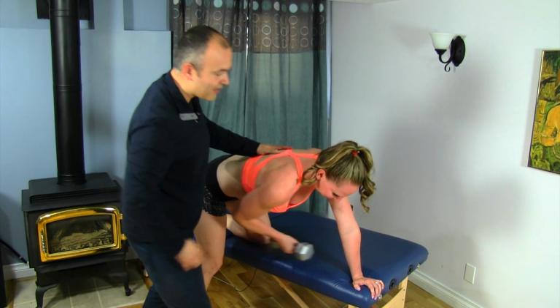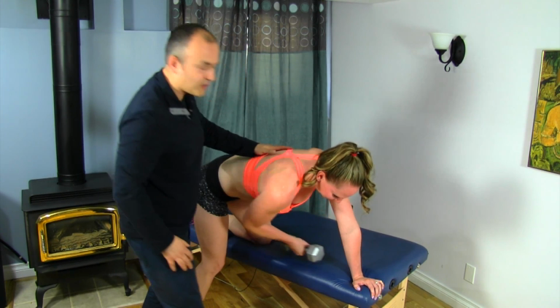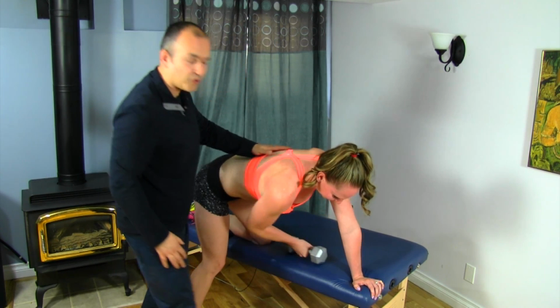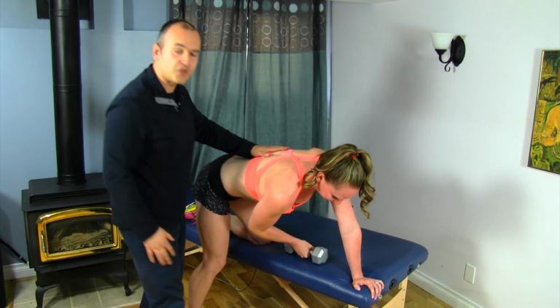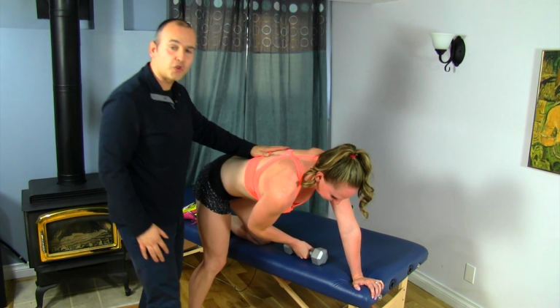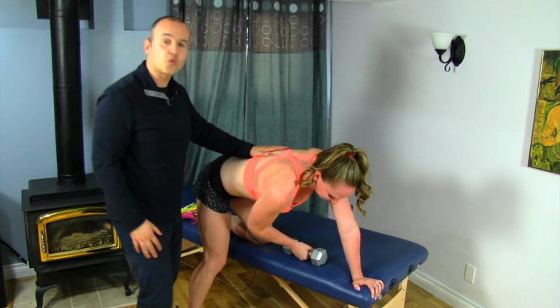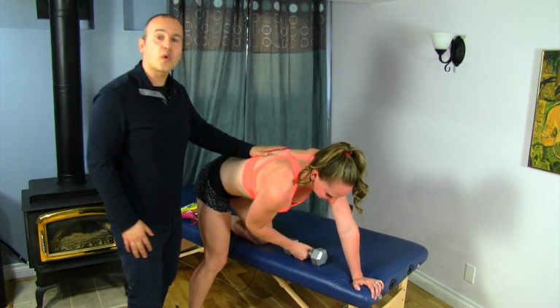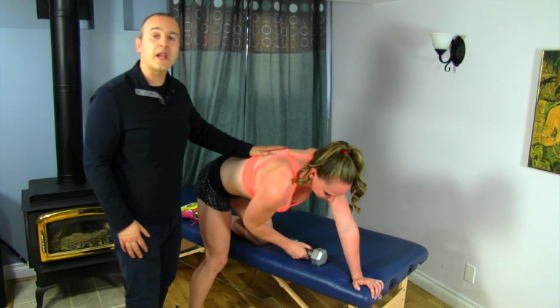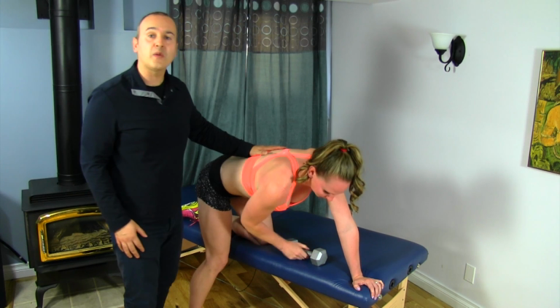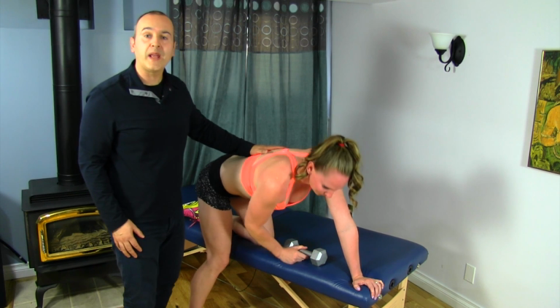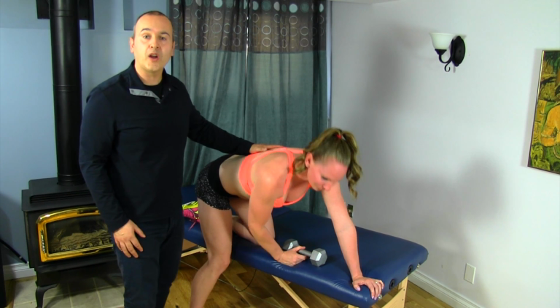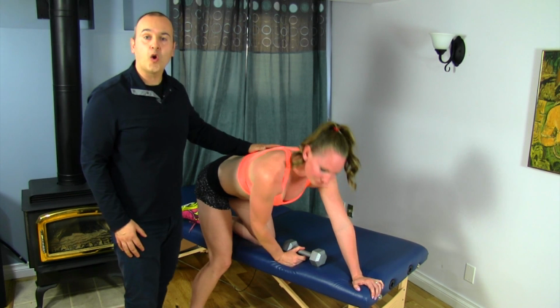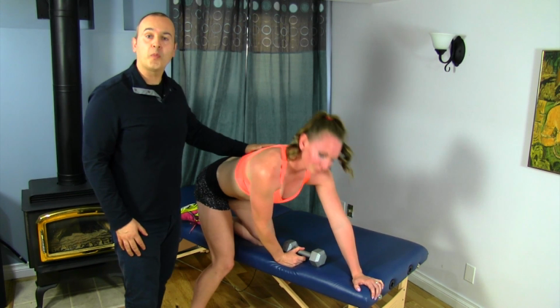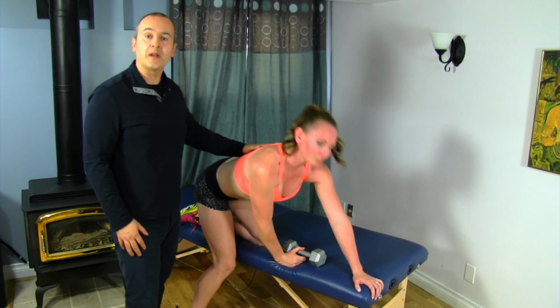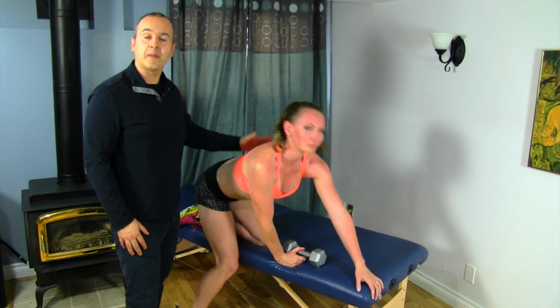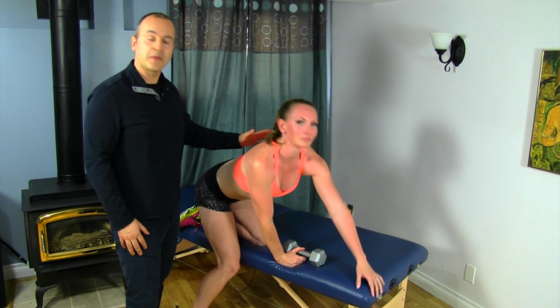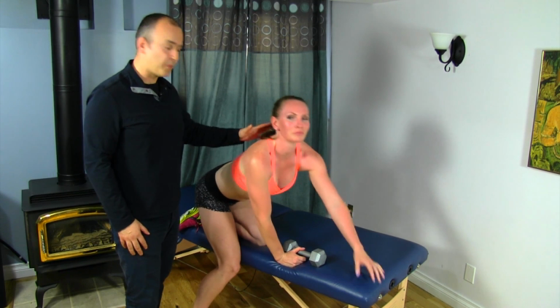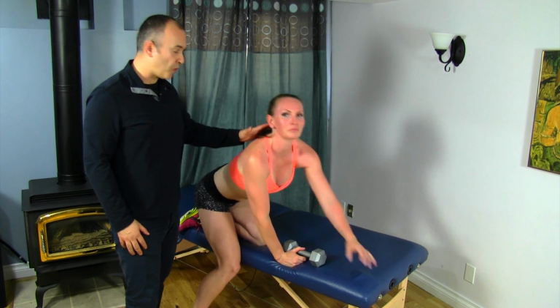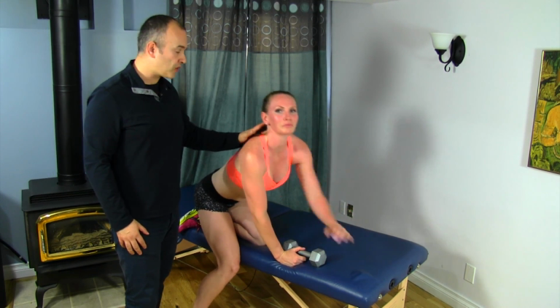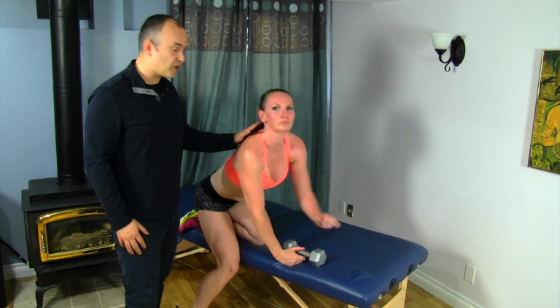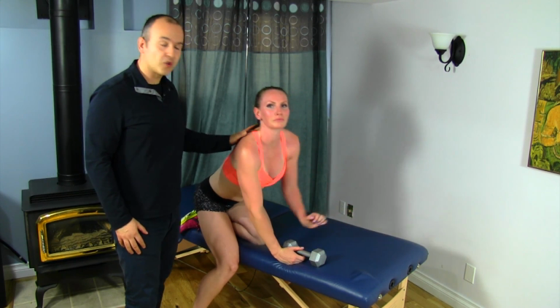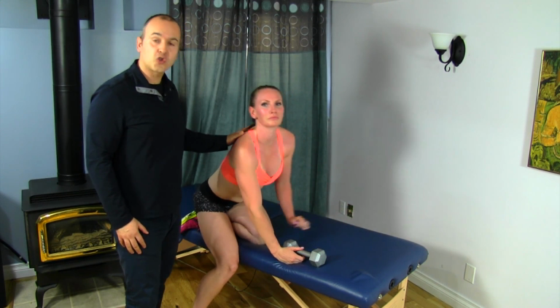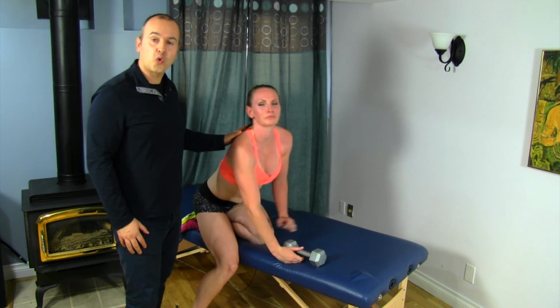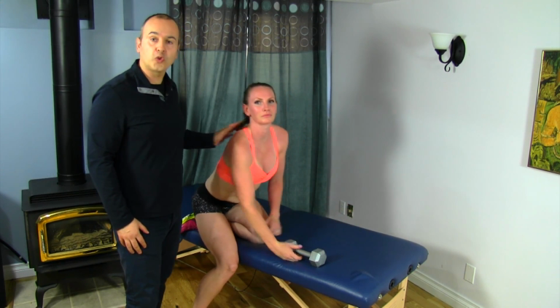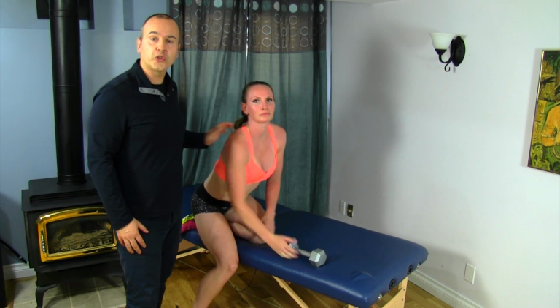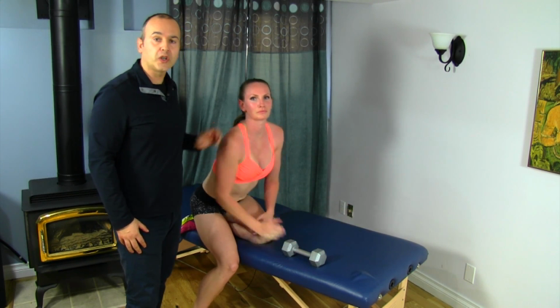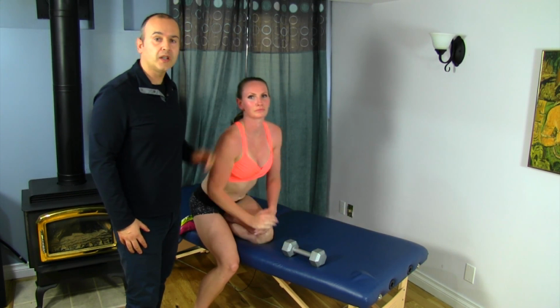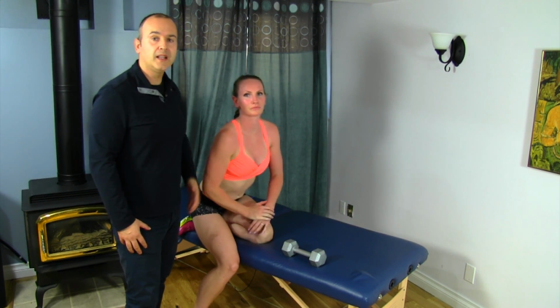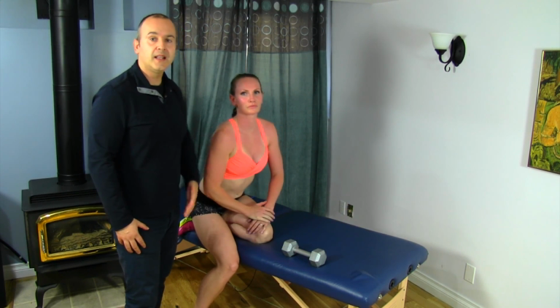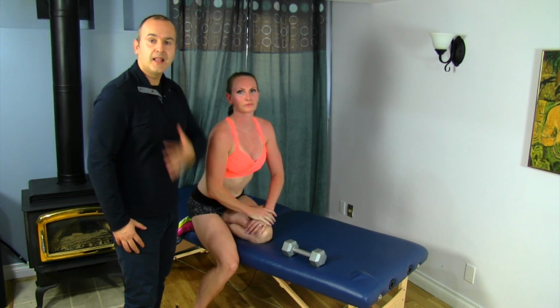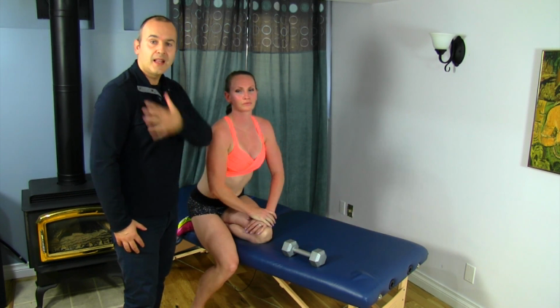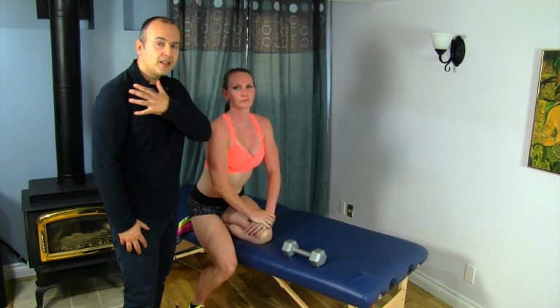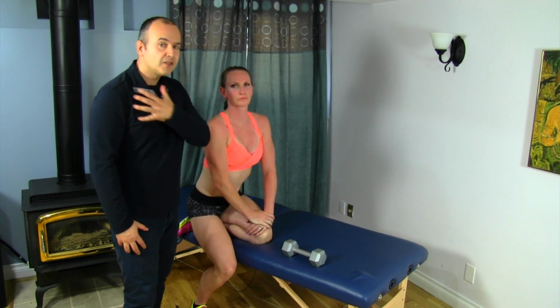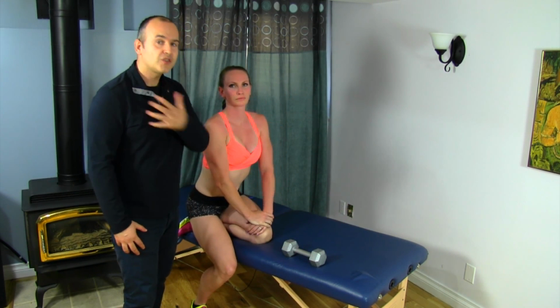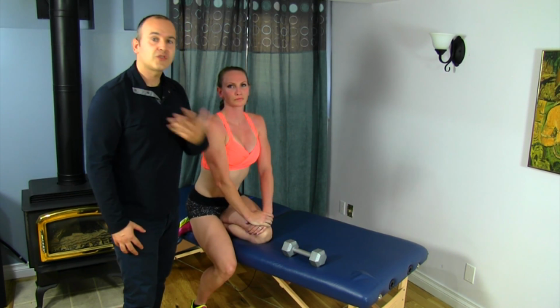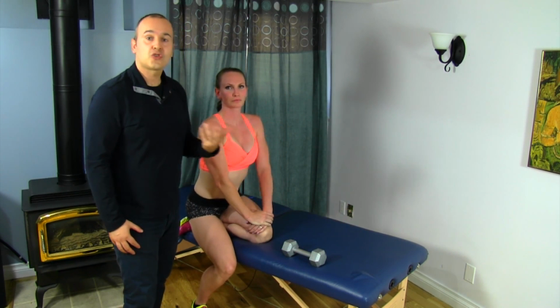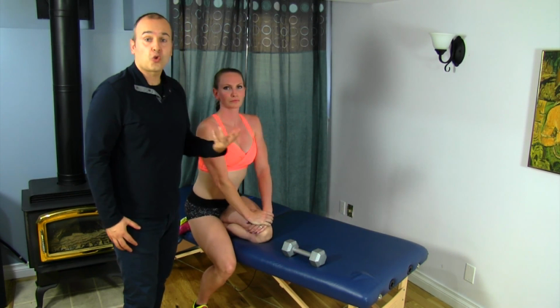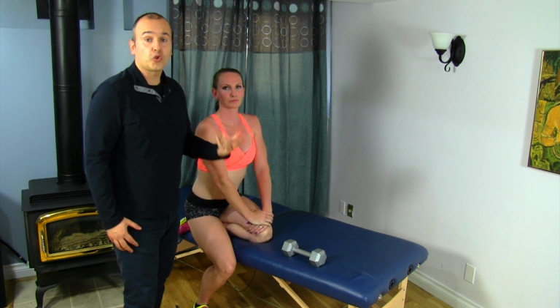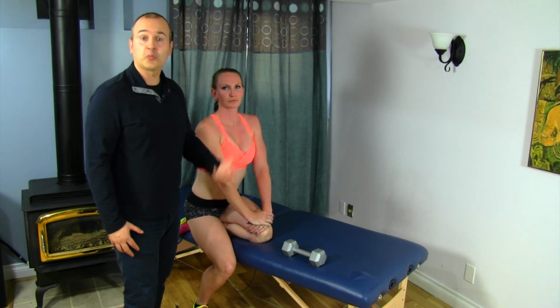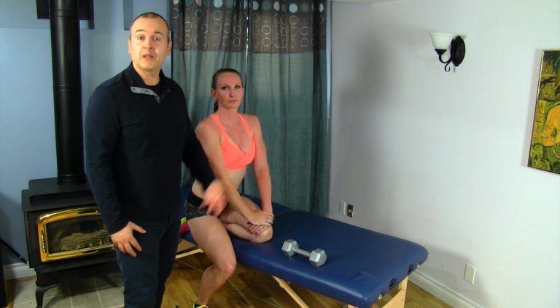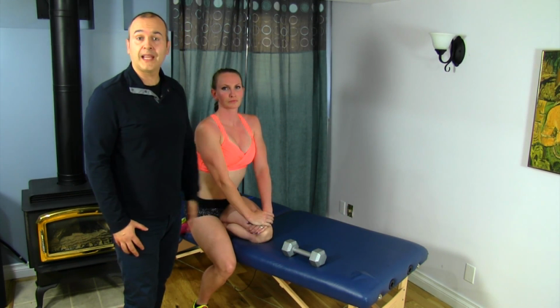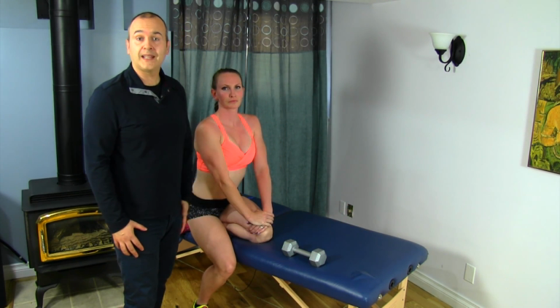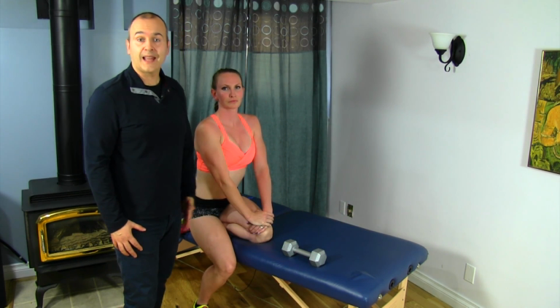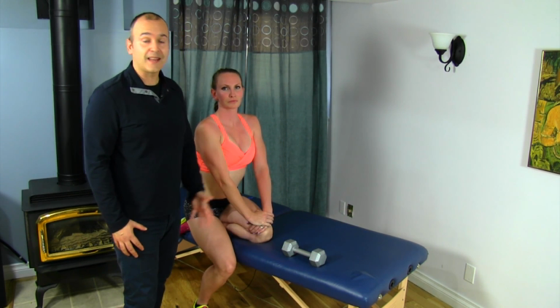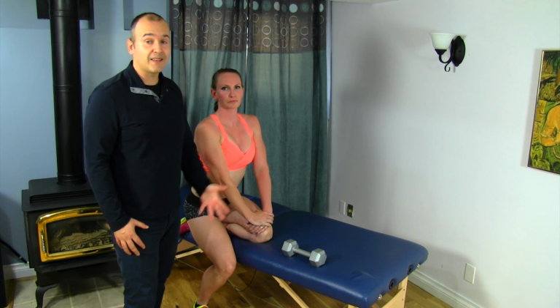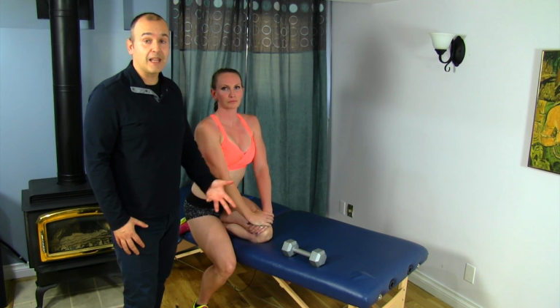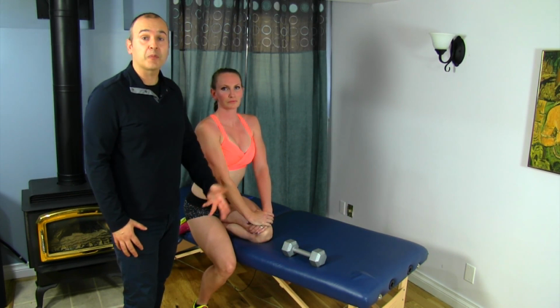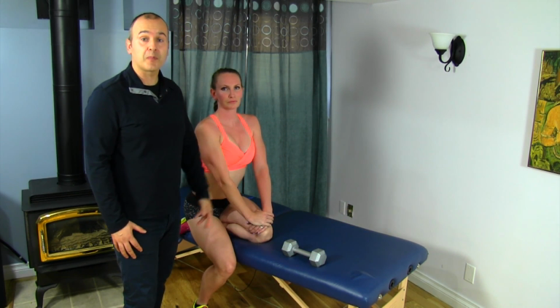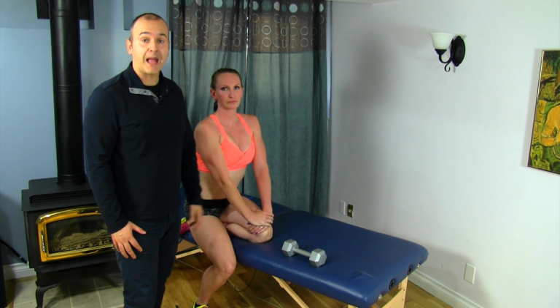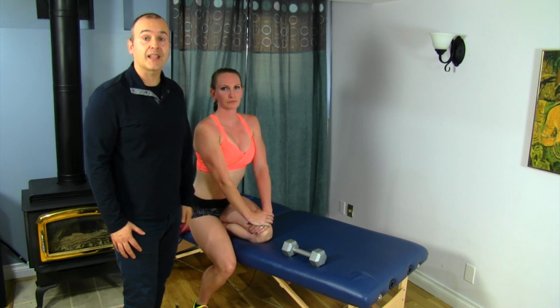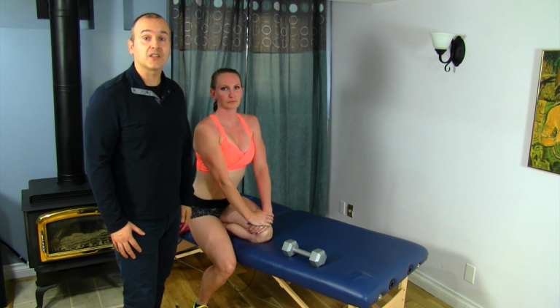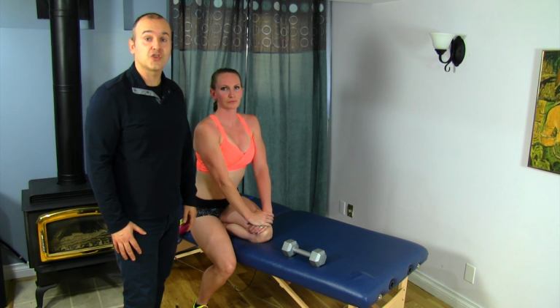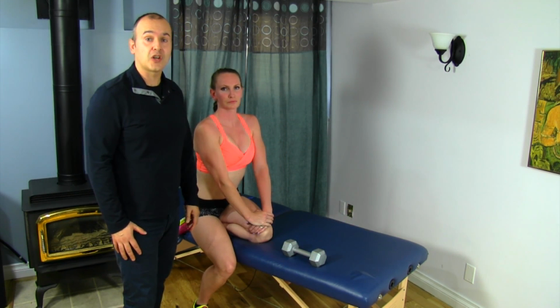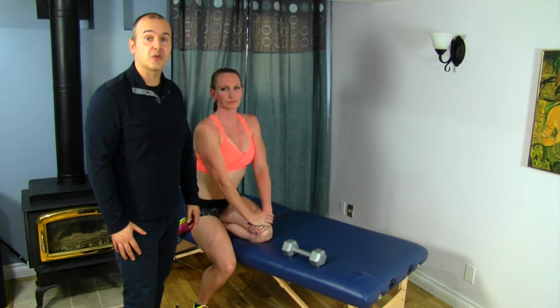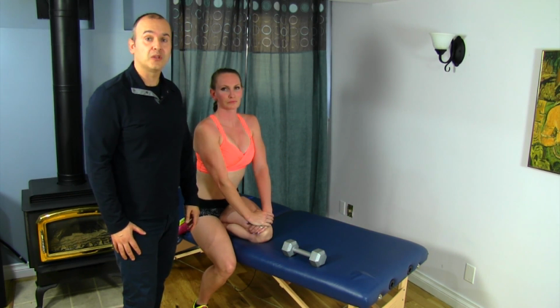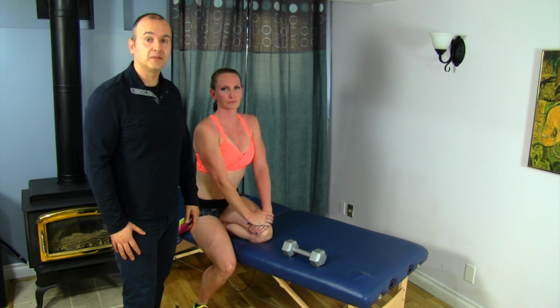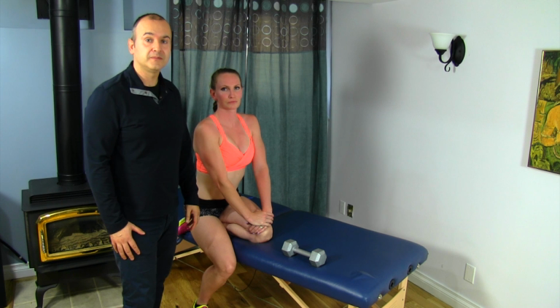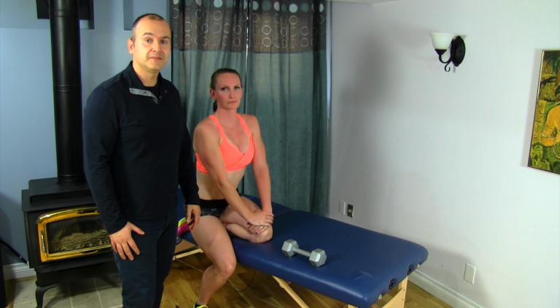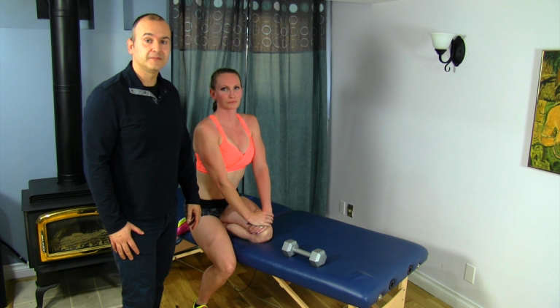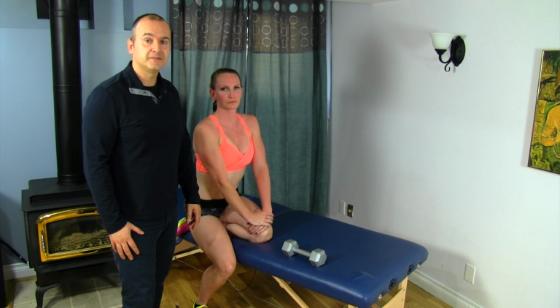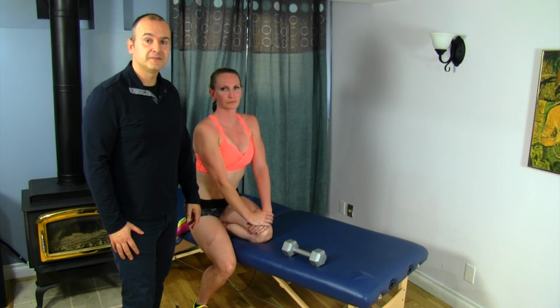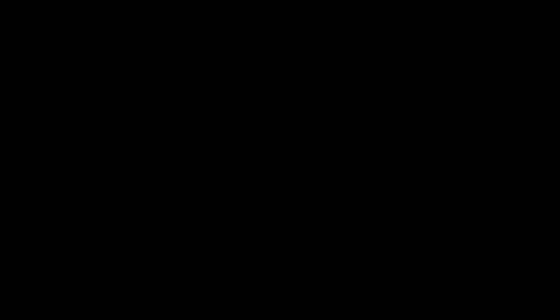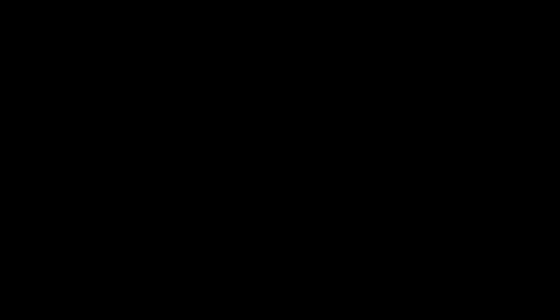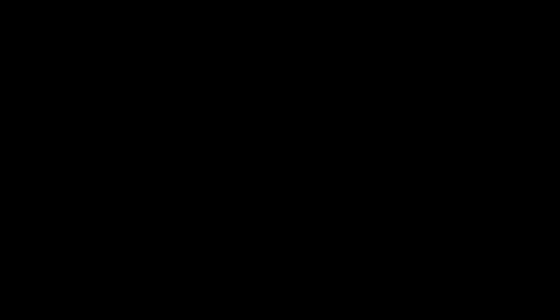So just a great way to open up the posterior shoulder, shoulder blade, and the upper back in general.